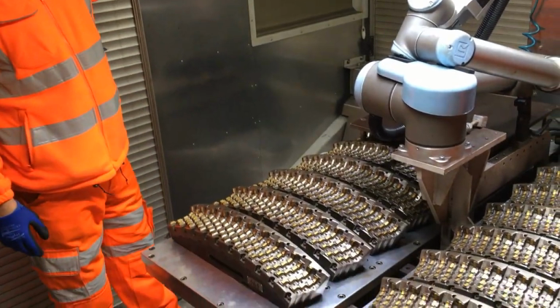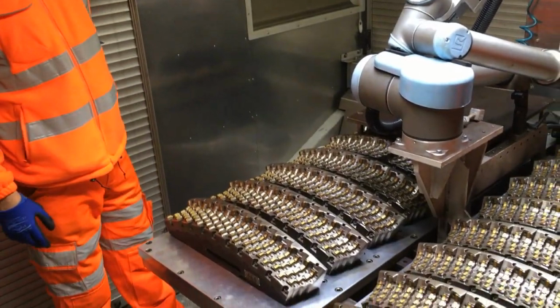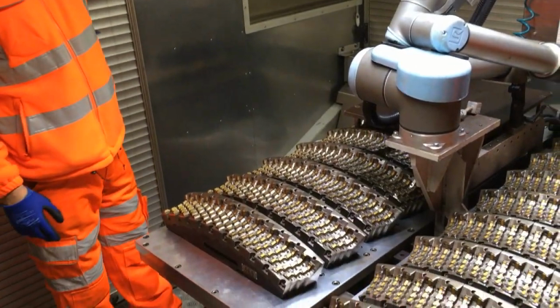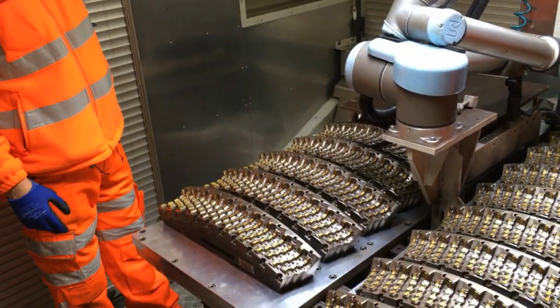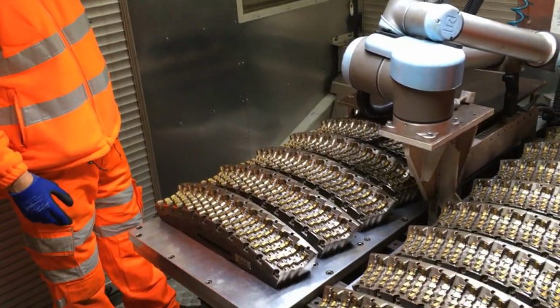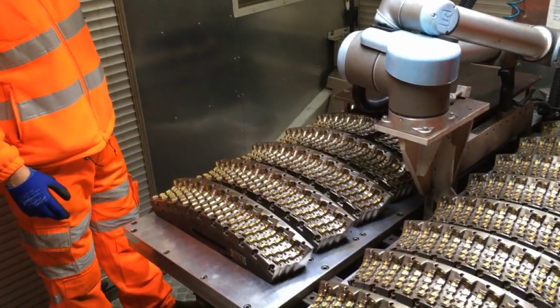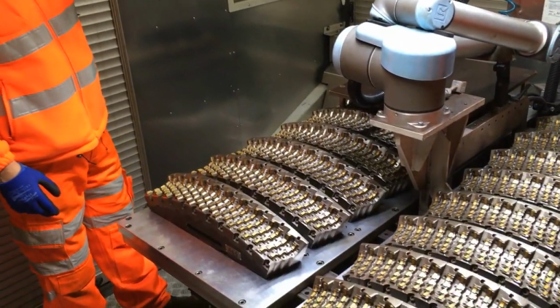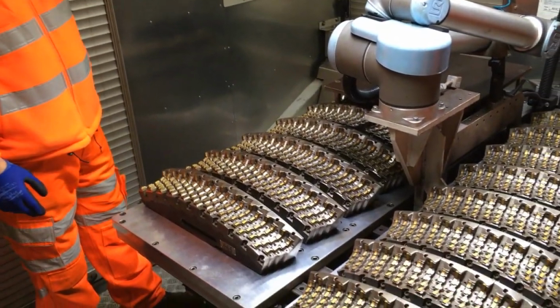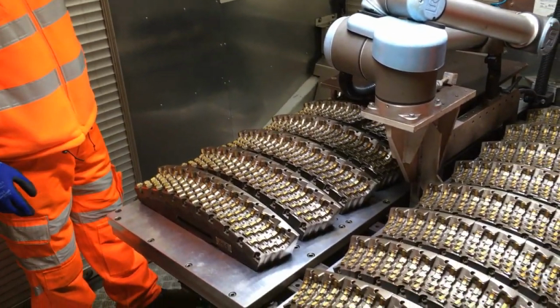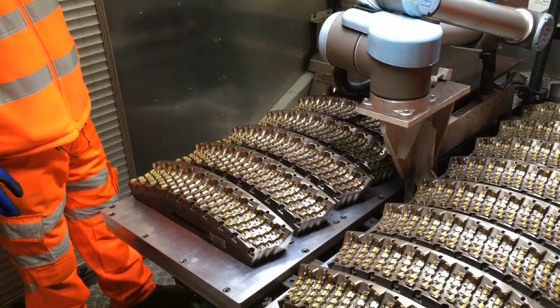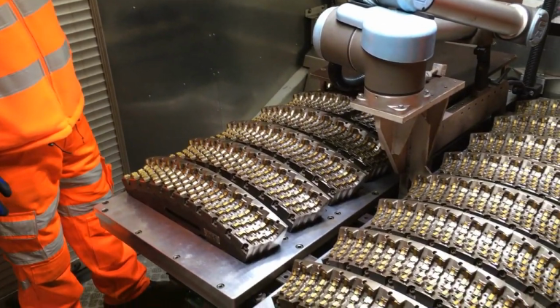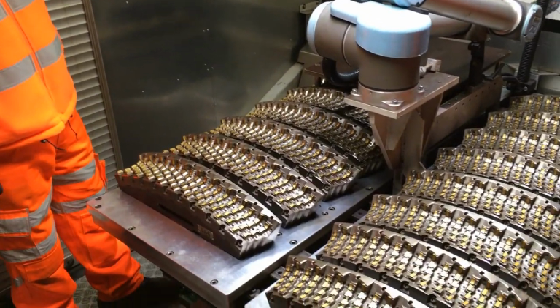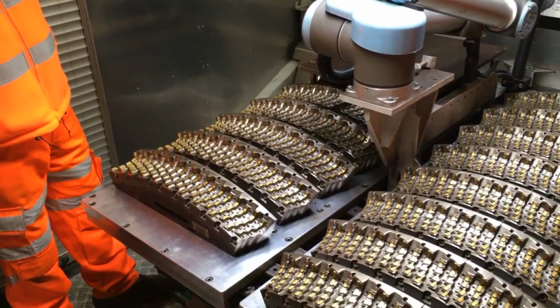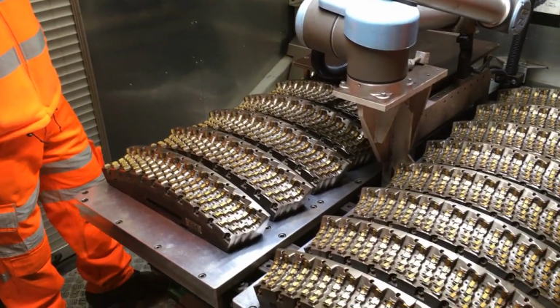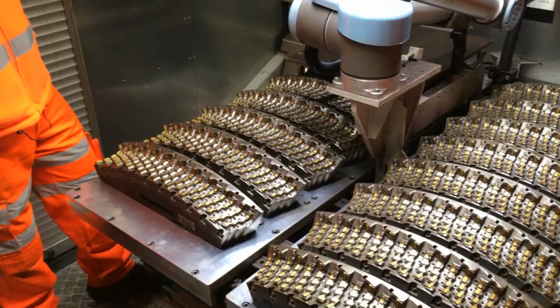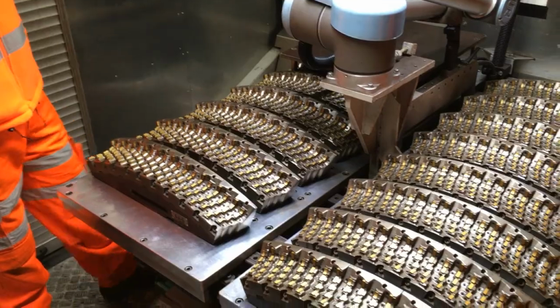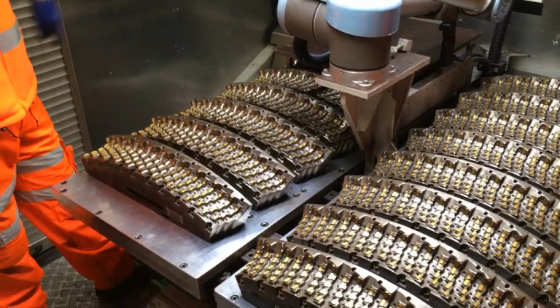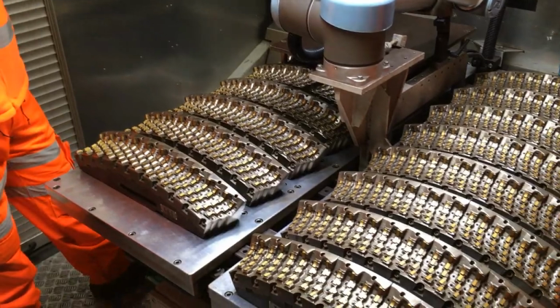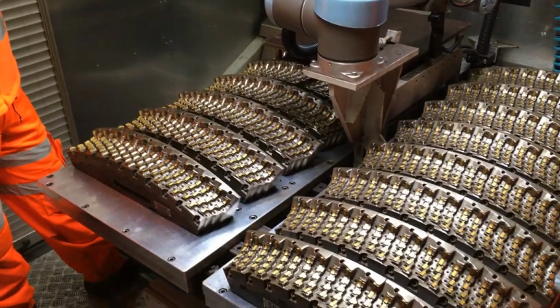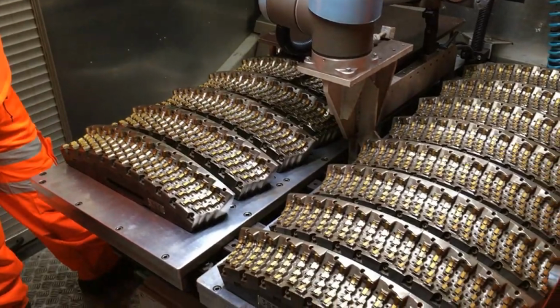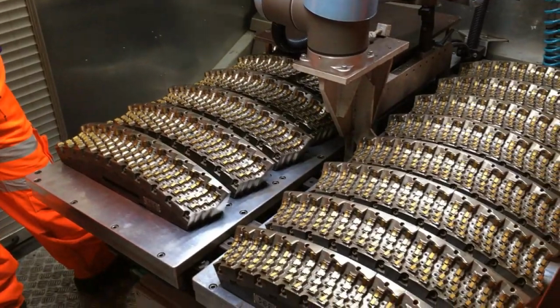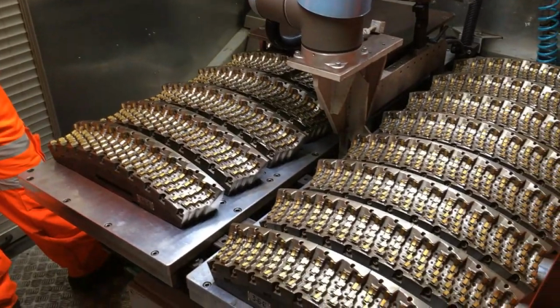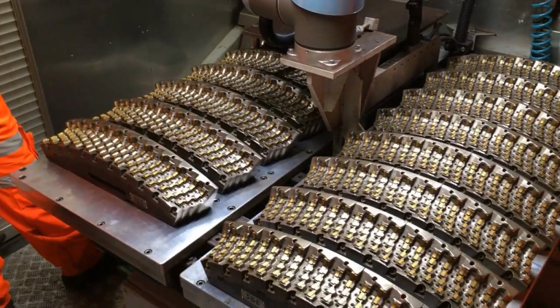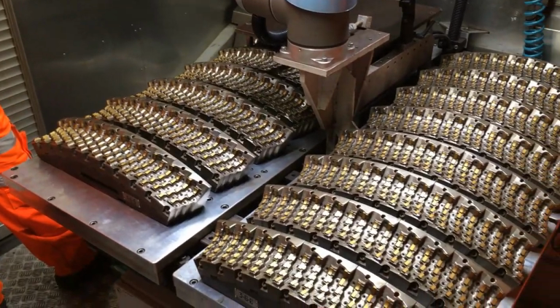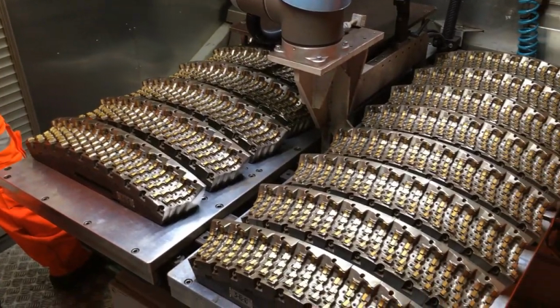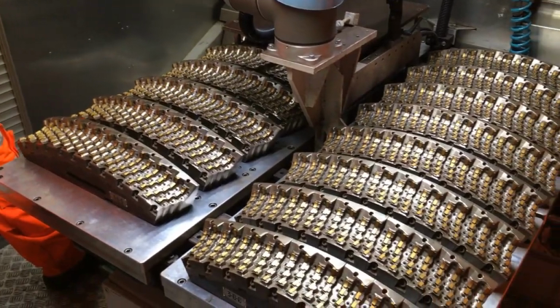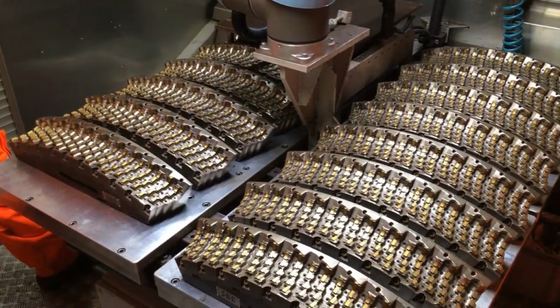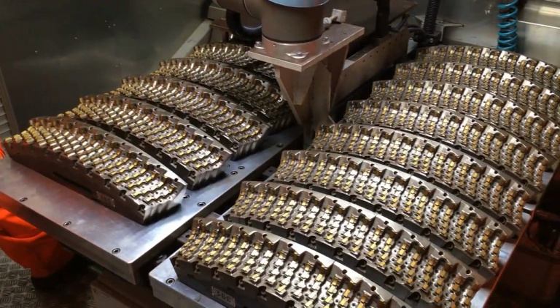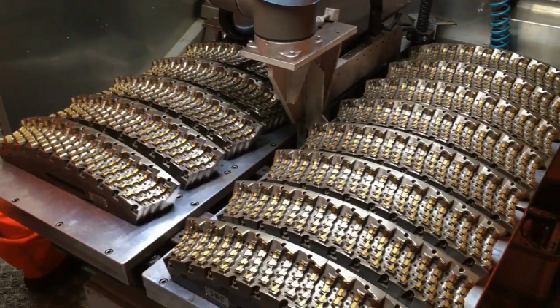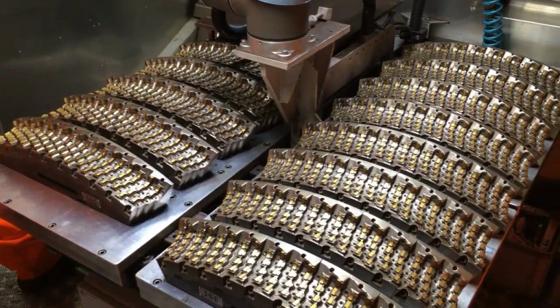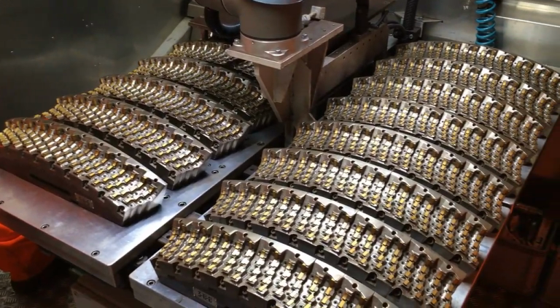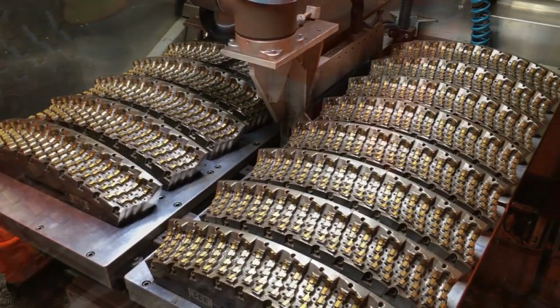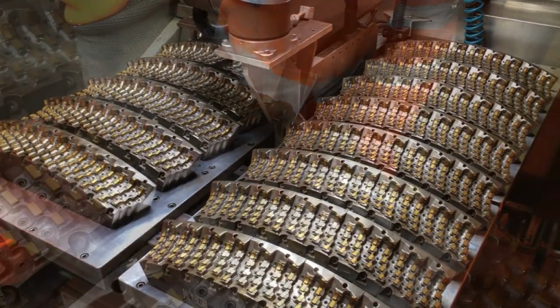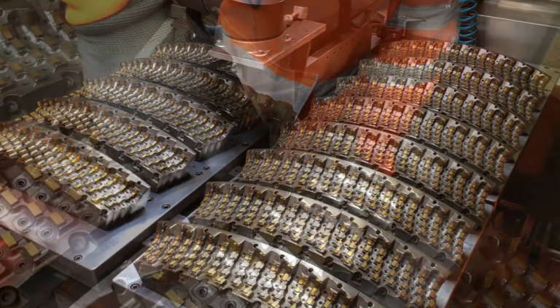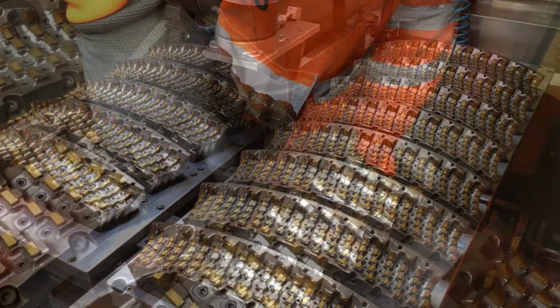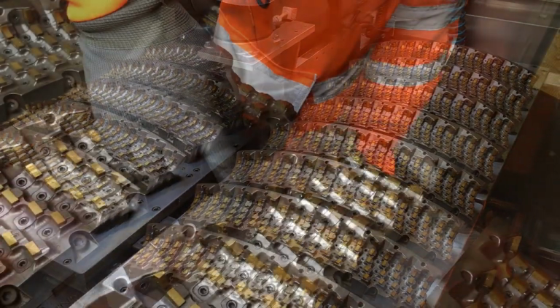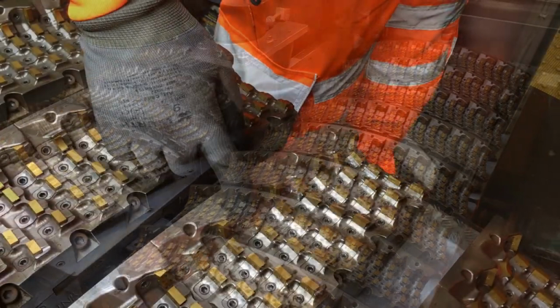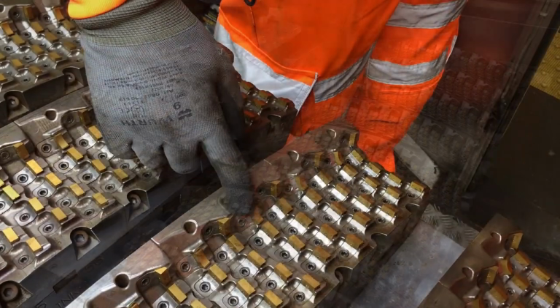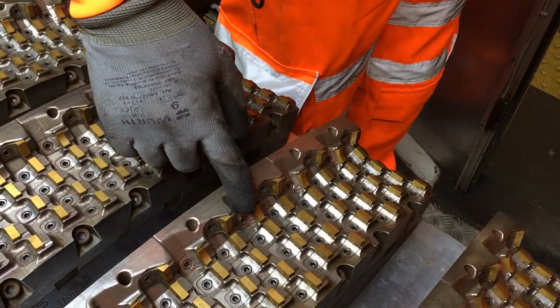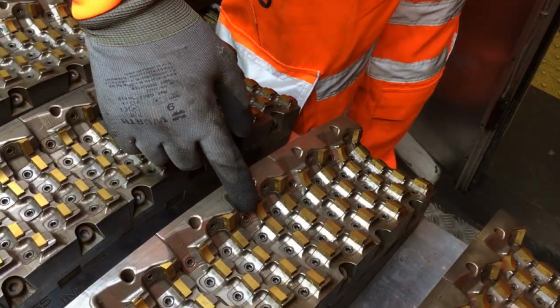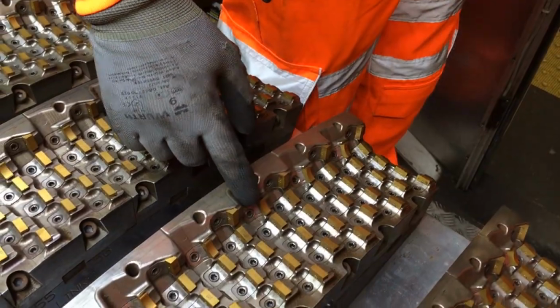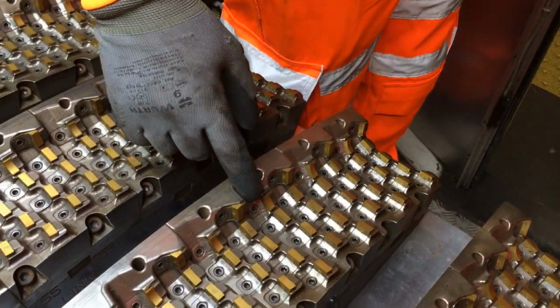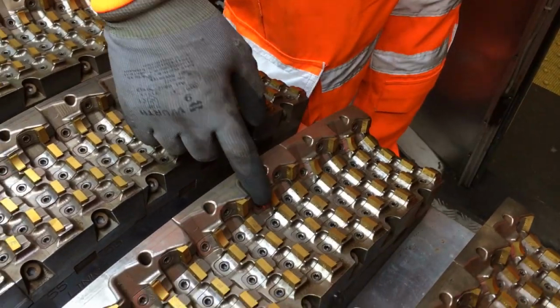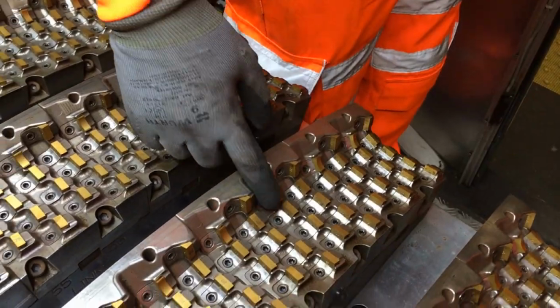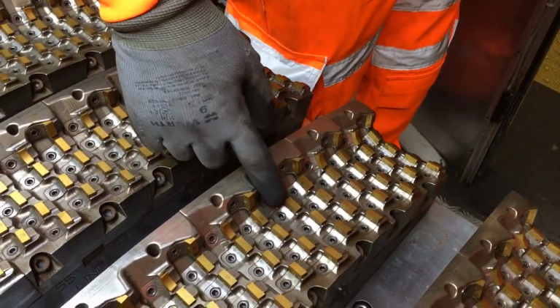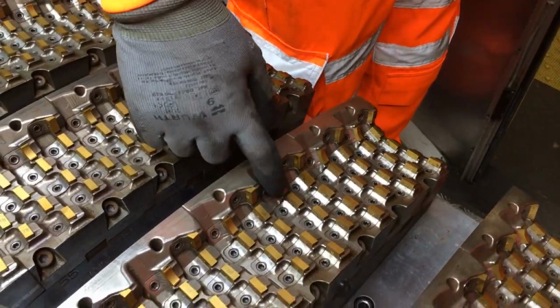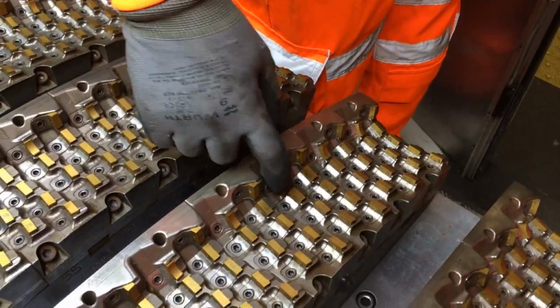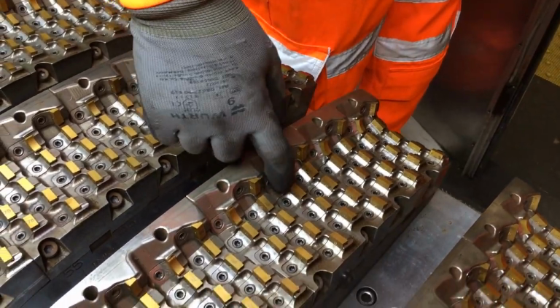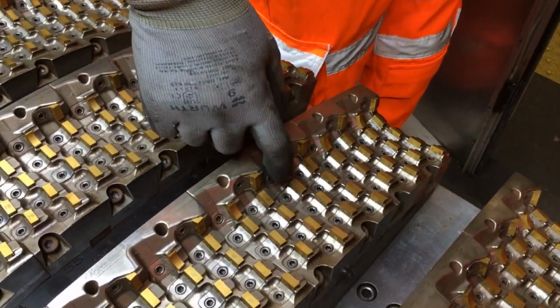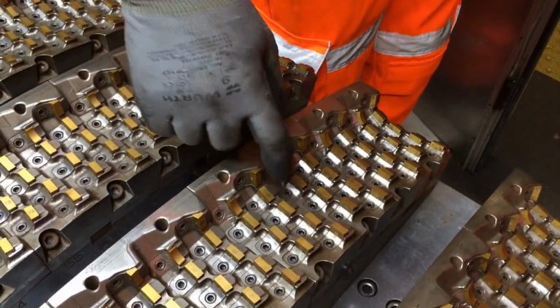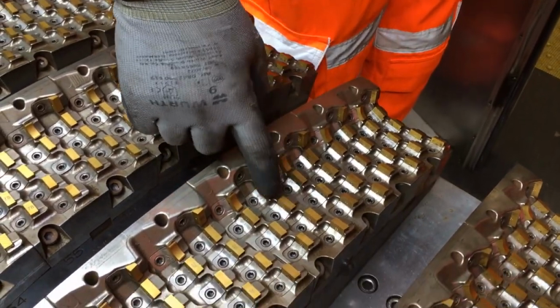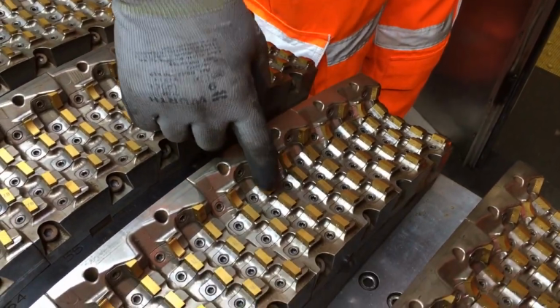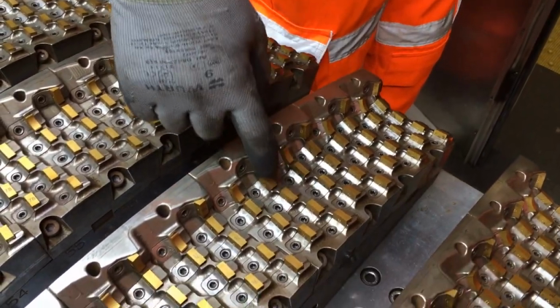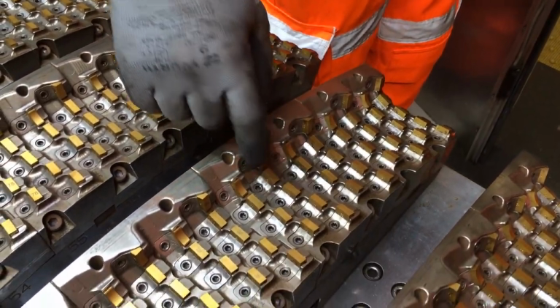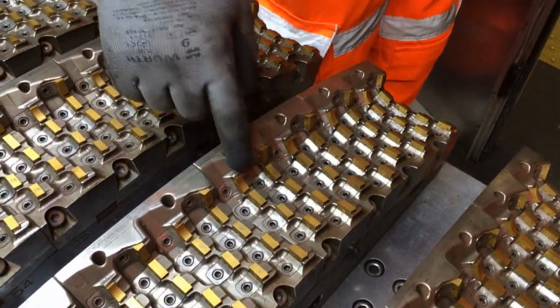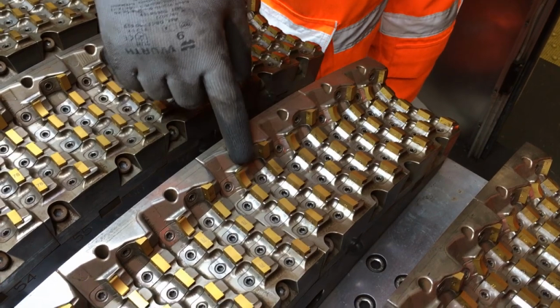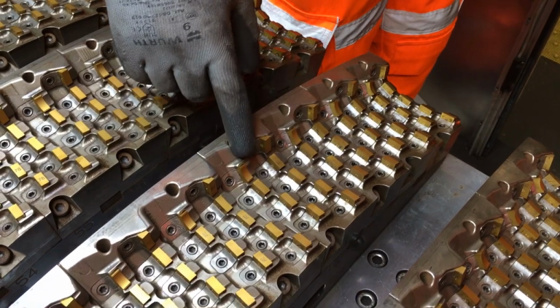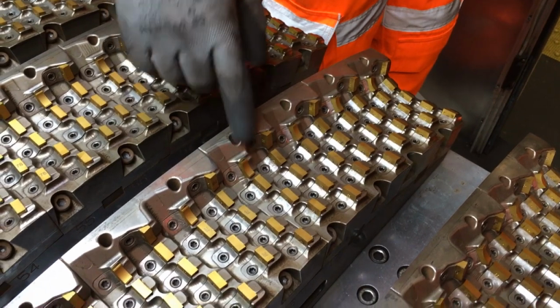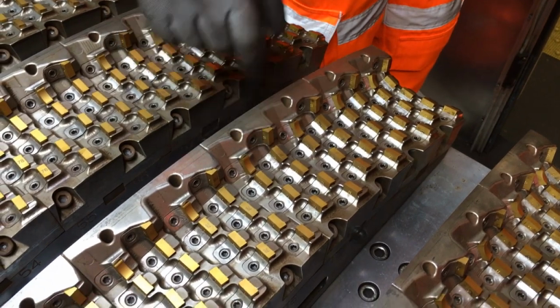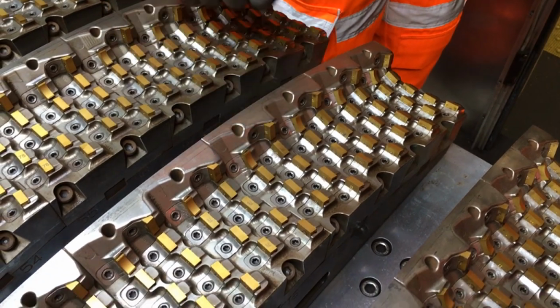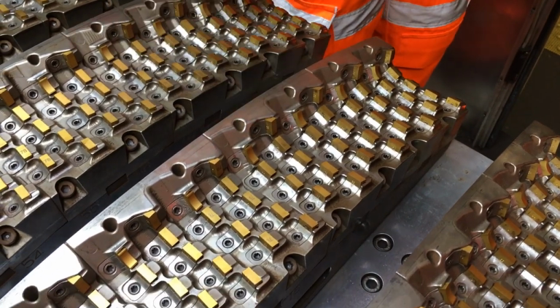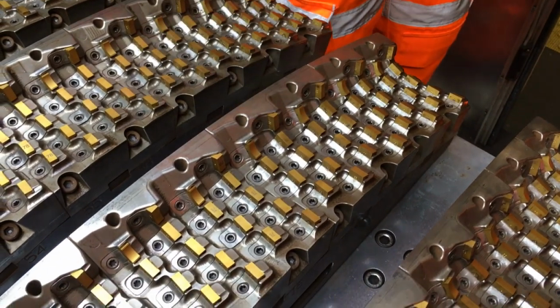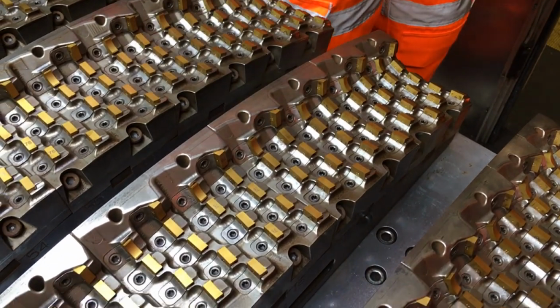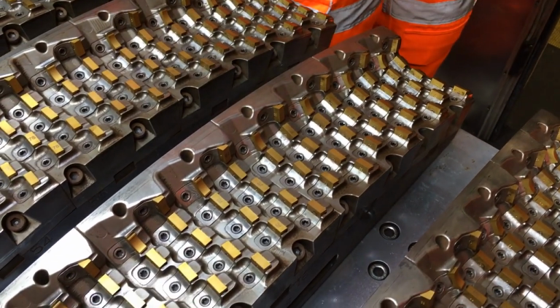The train uses cutting teeth to mill the track. These are a spare set, and we swap them over as and when we need to, to keep the train working effectively.